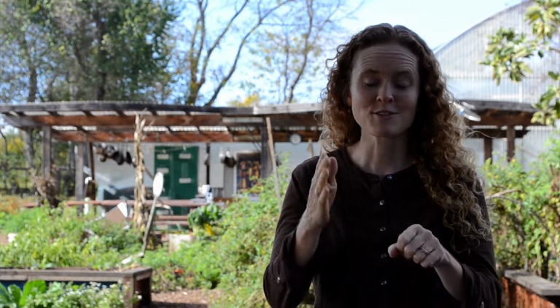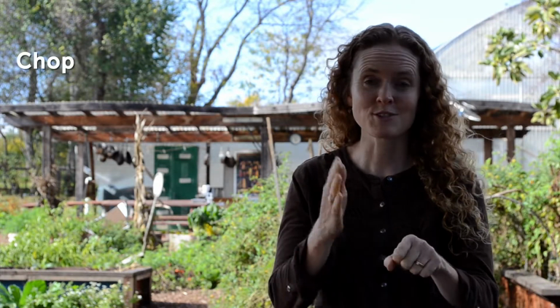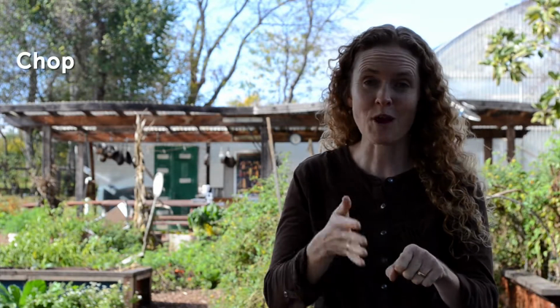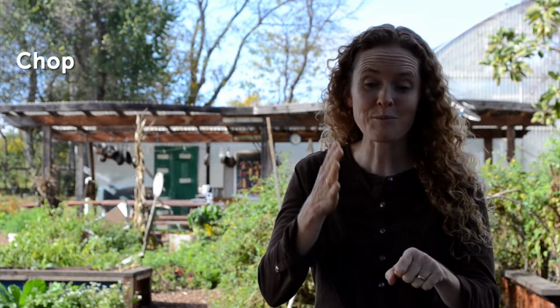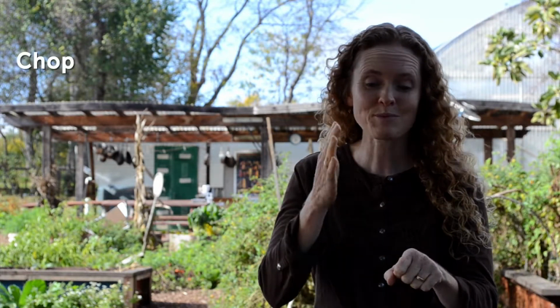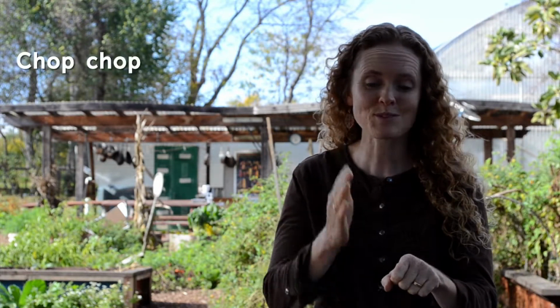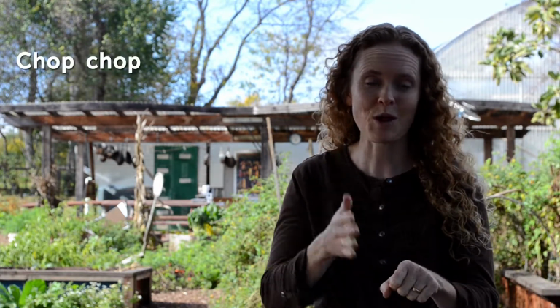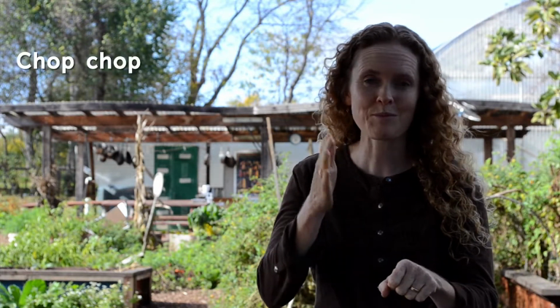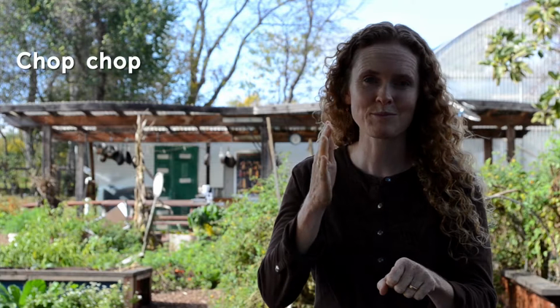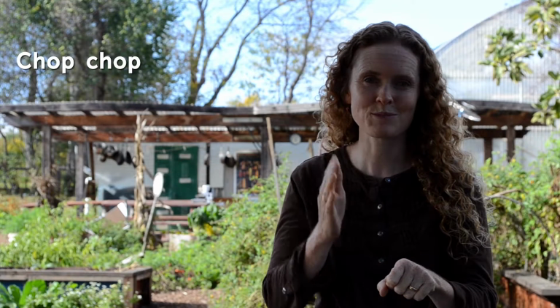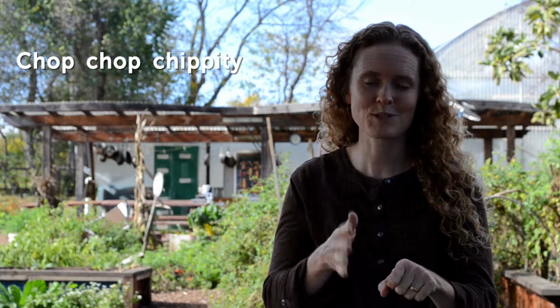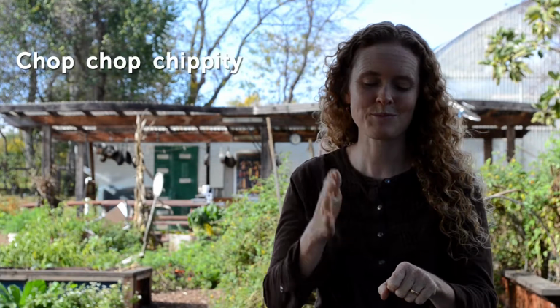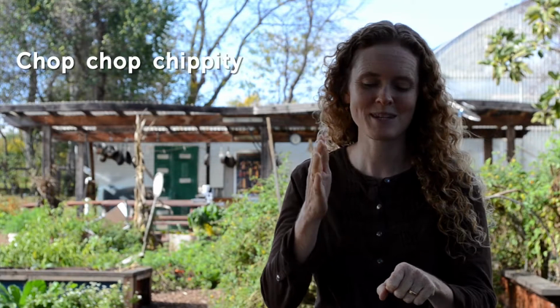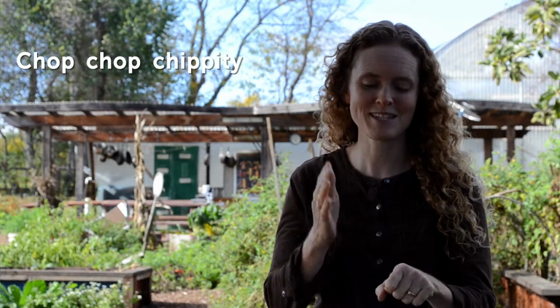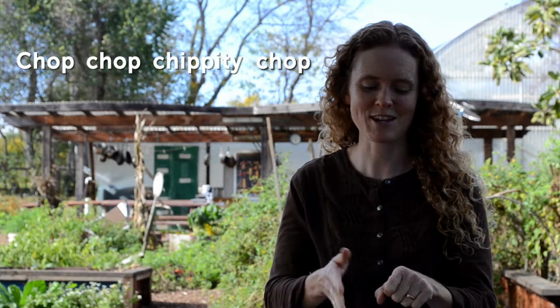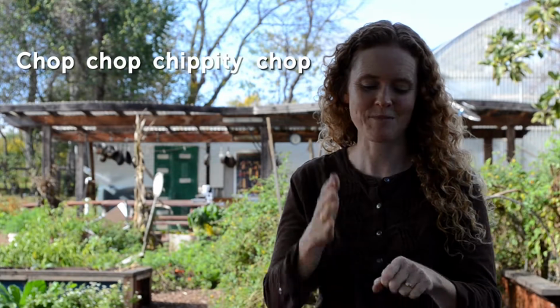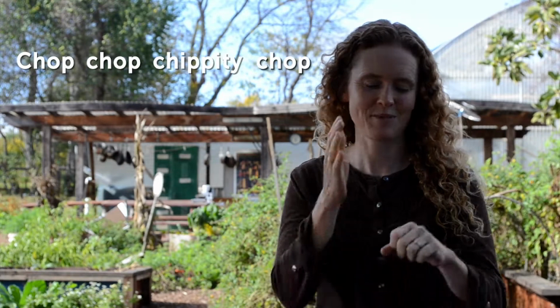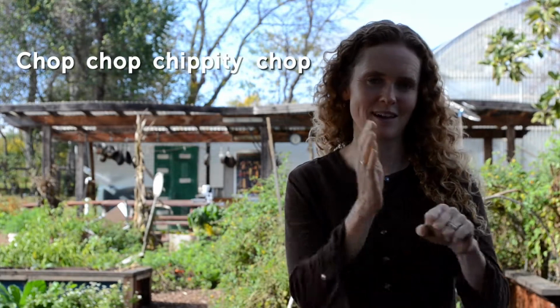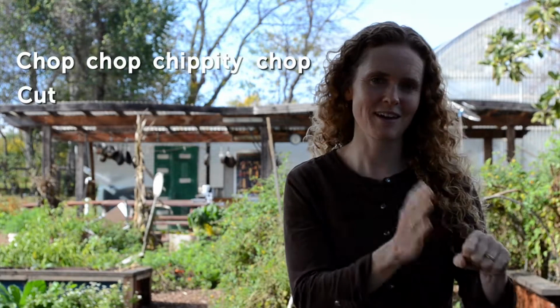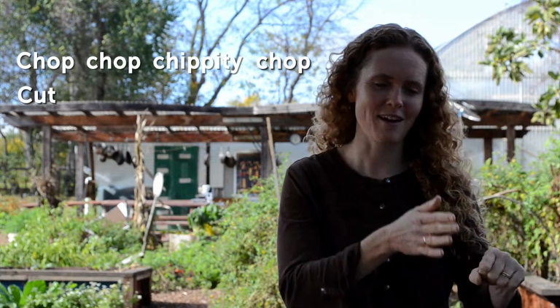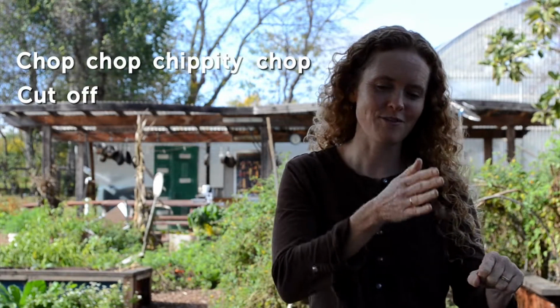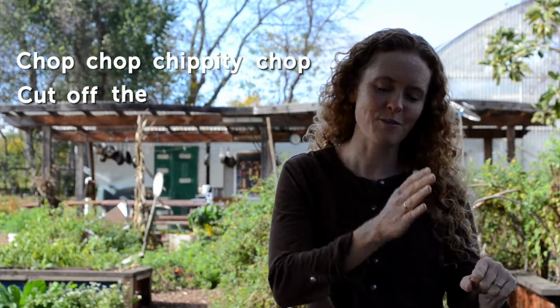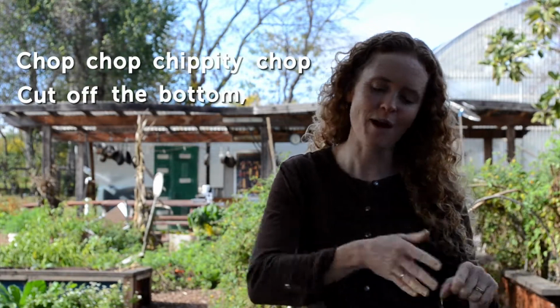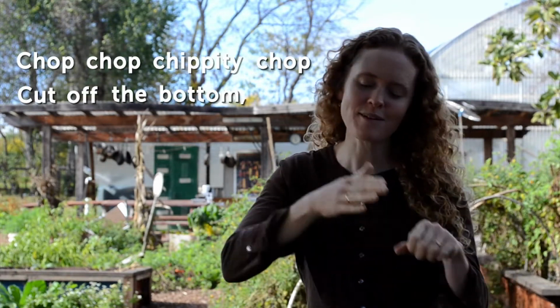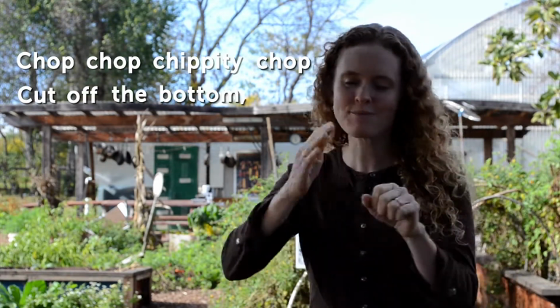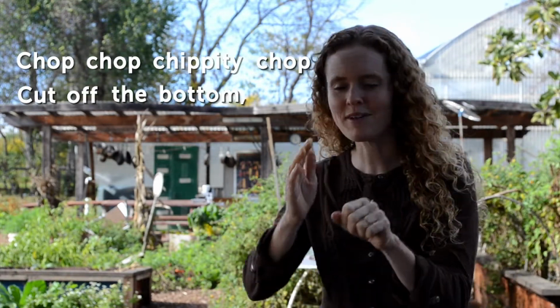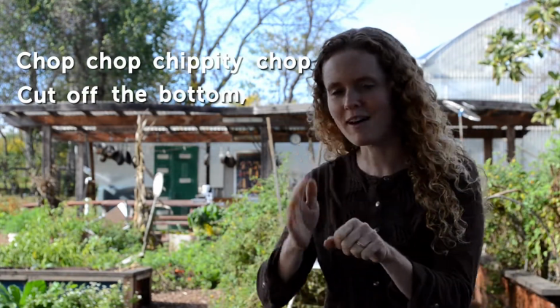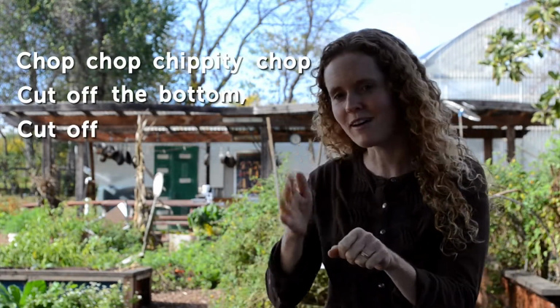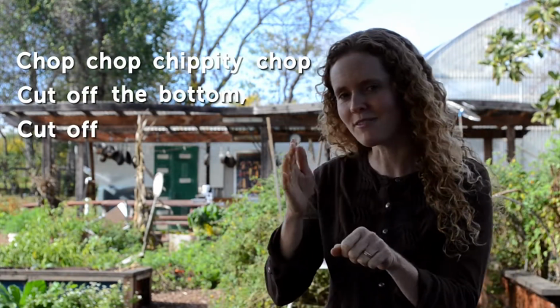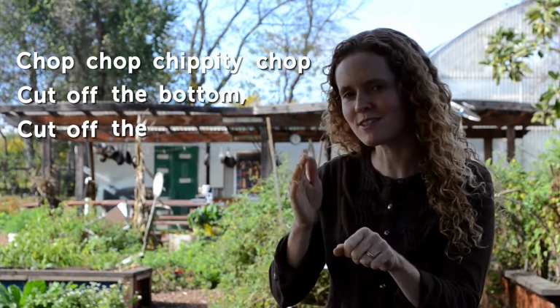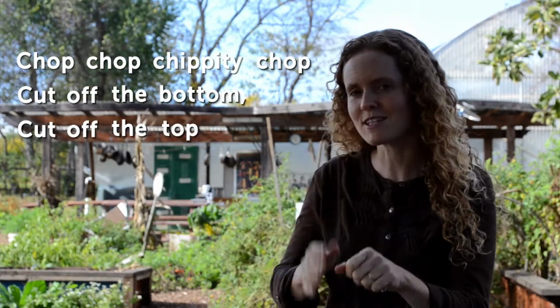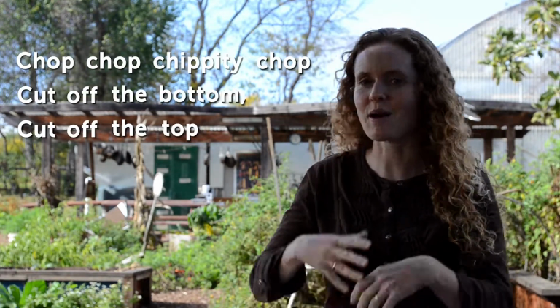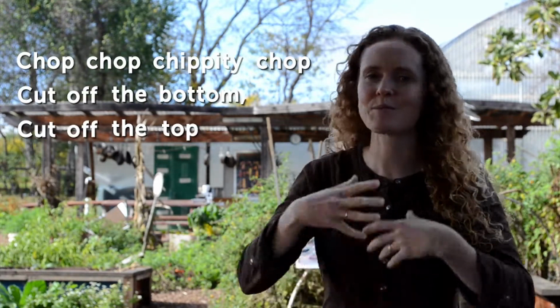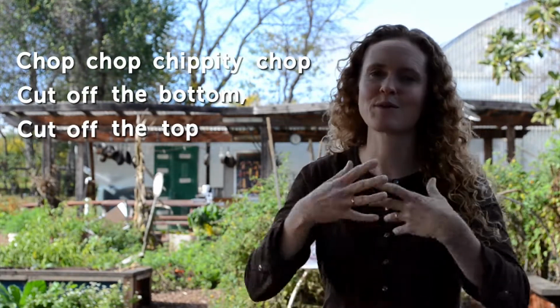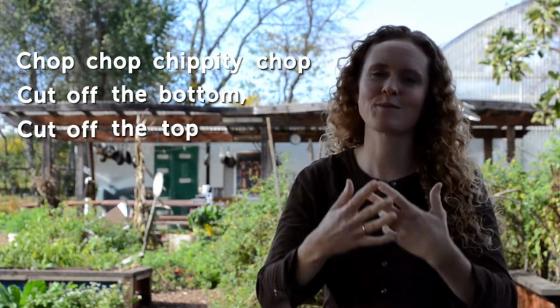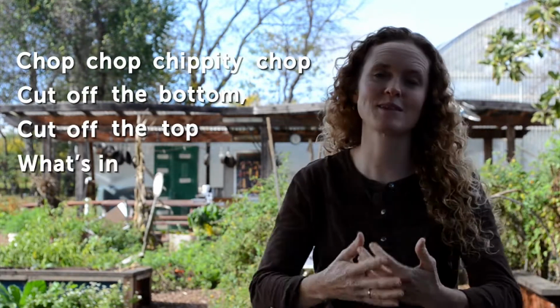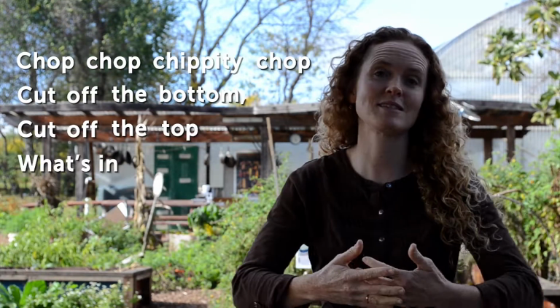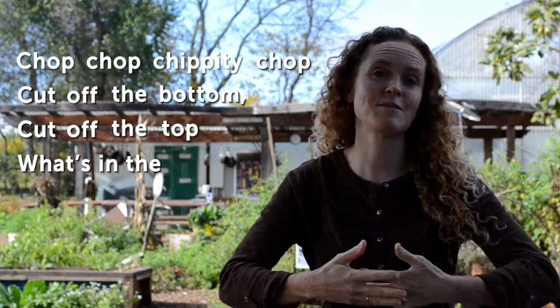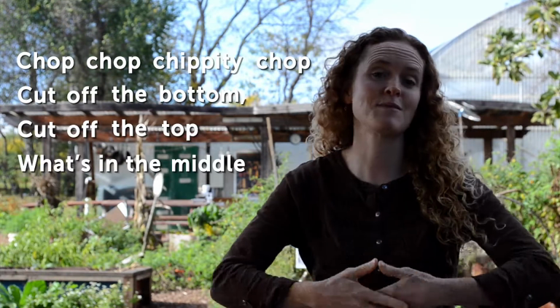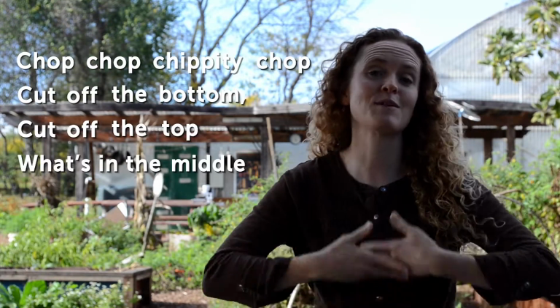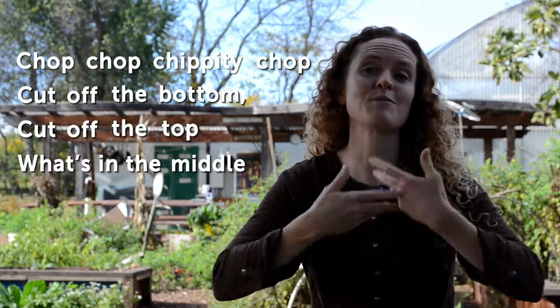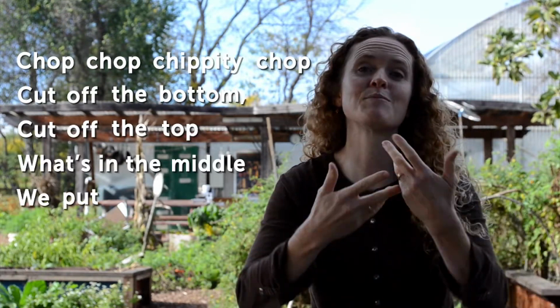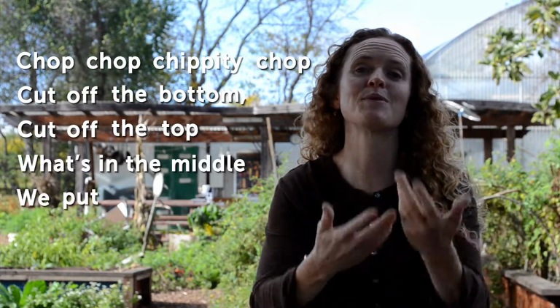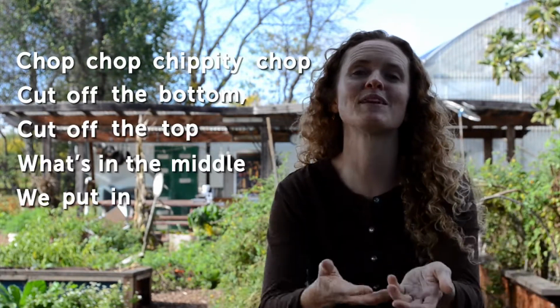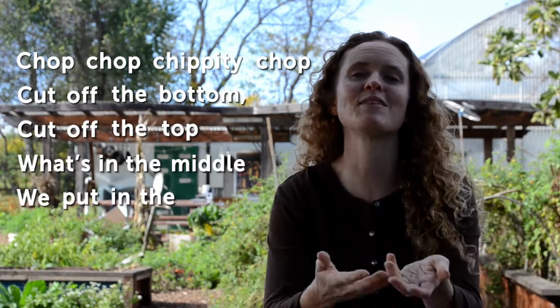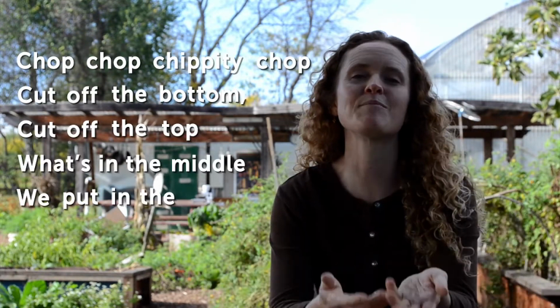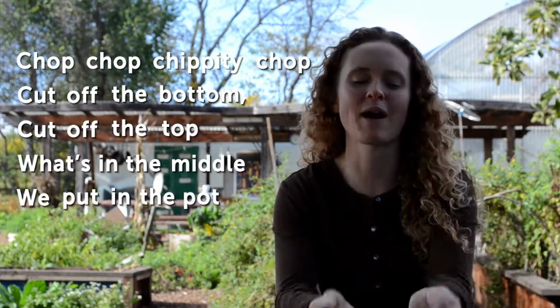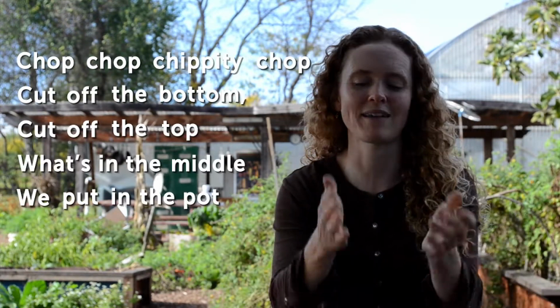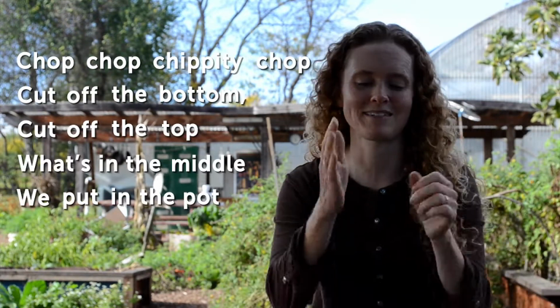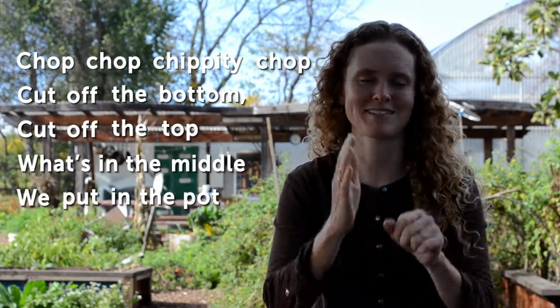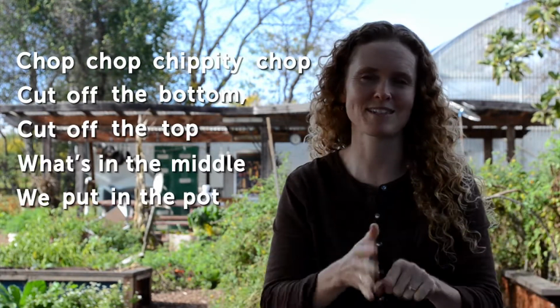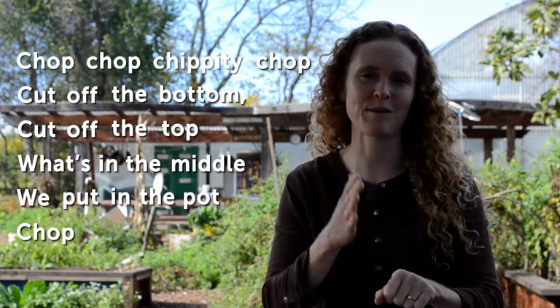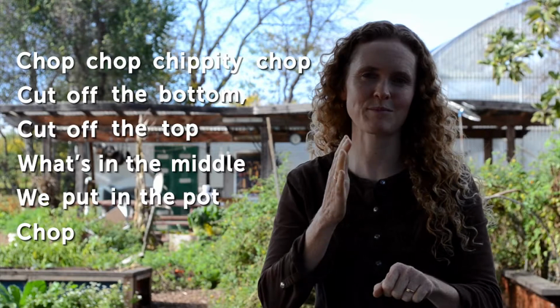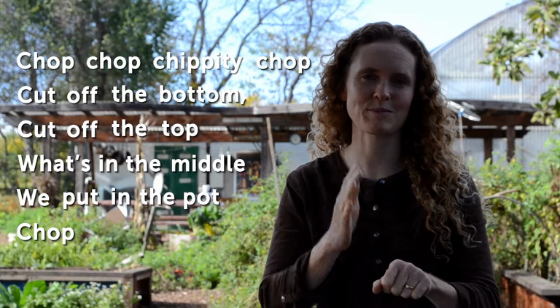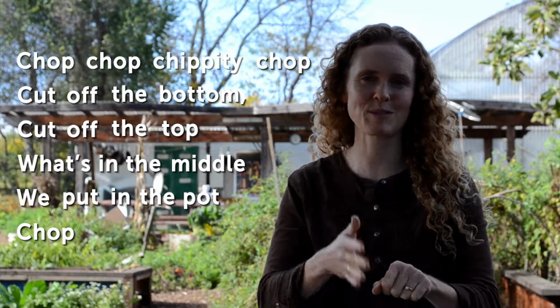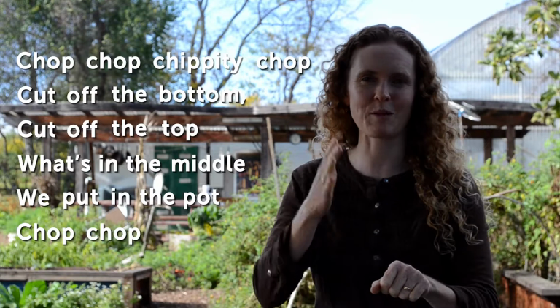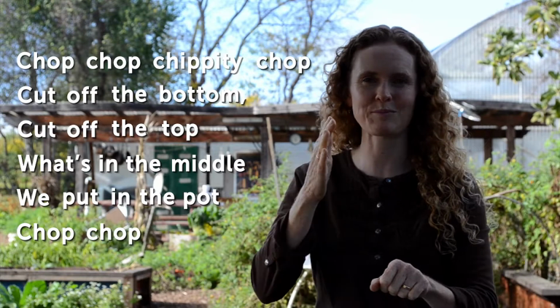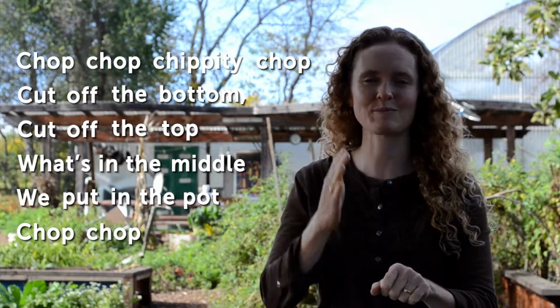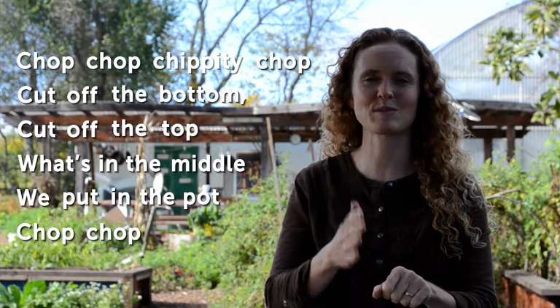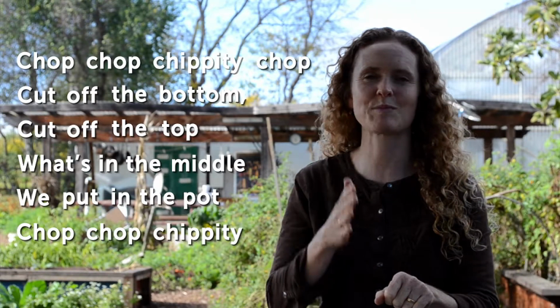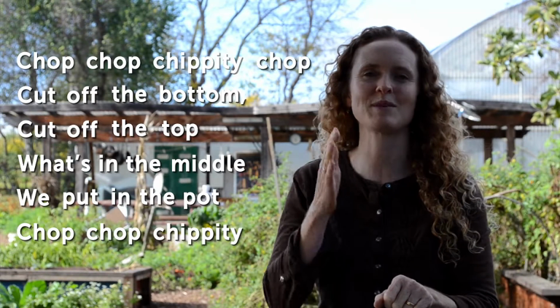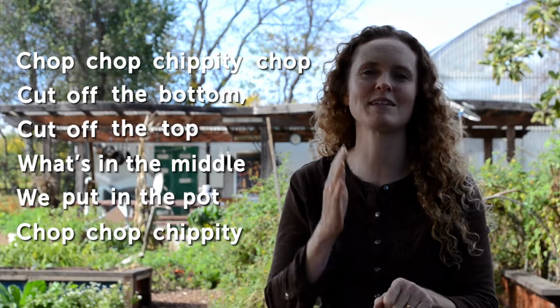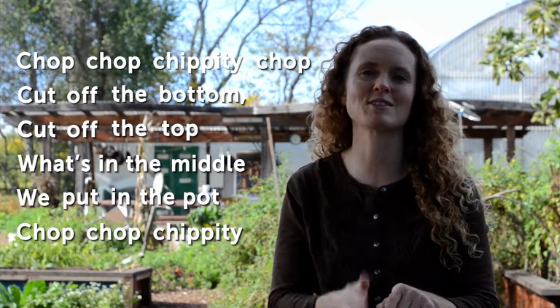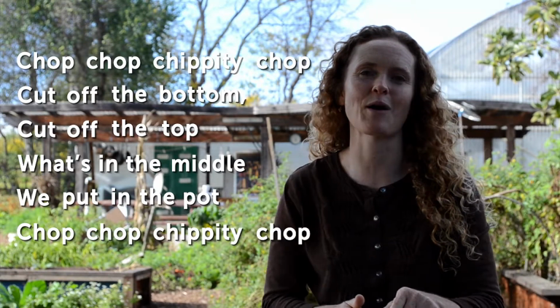Chop, chop, chippity chop. Cut off the bottom, cut off the top. What's in the middle we put in the pot. Chop, chop, chippity chop.